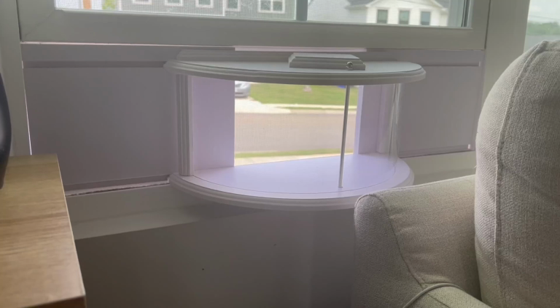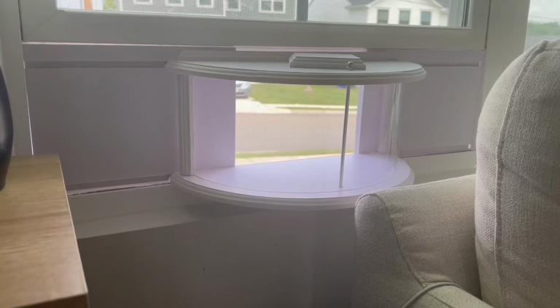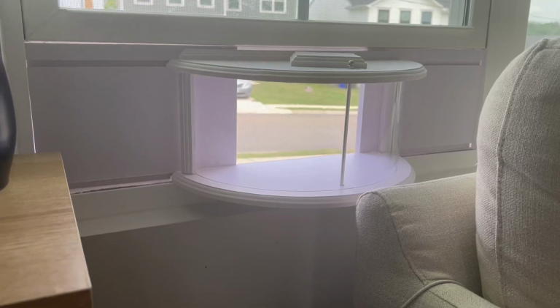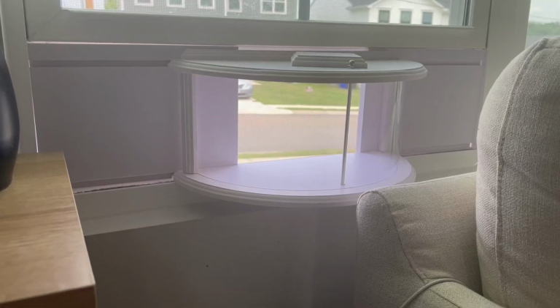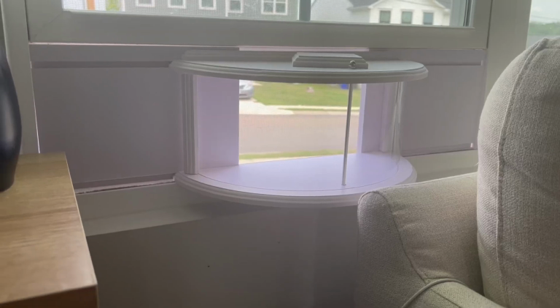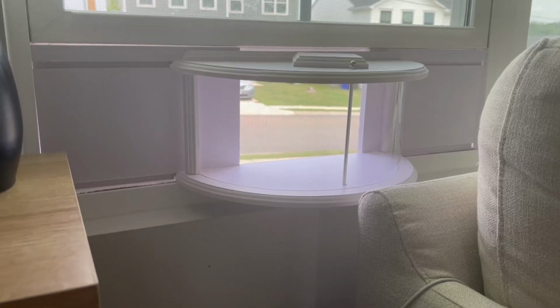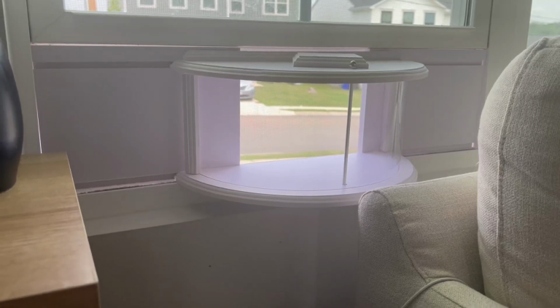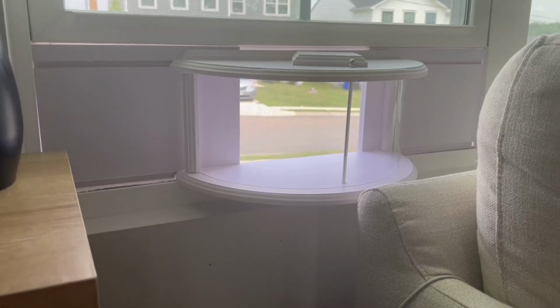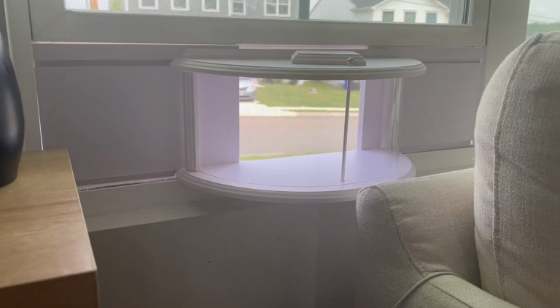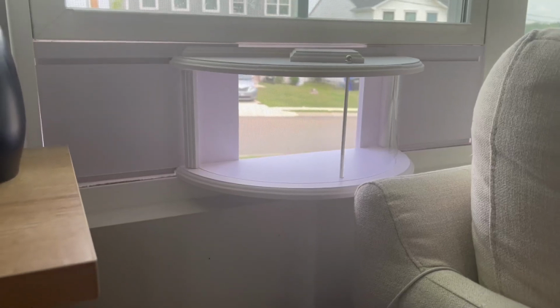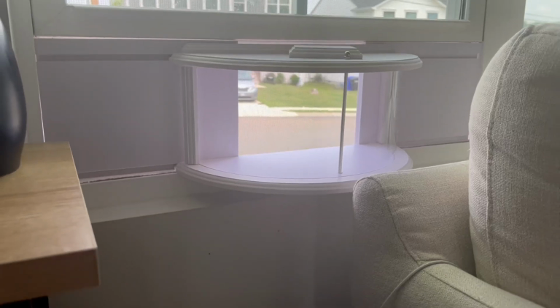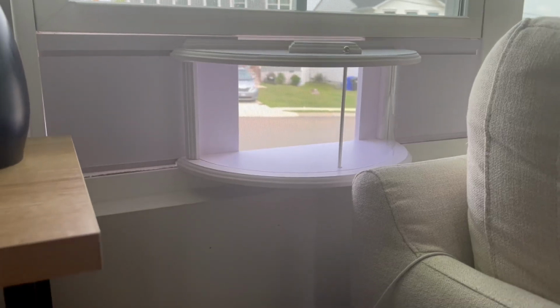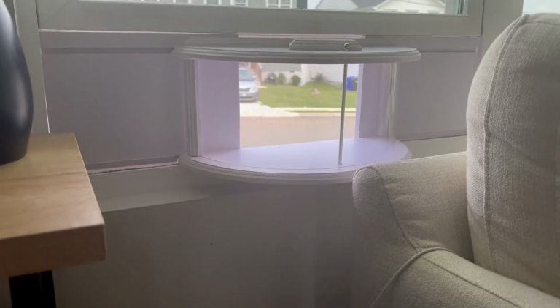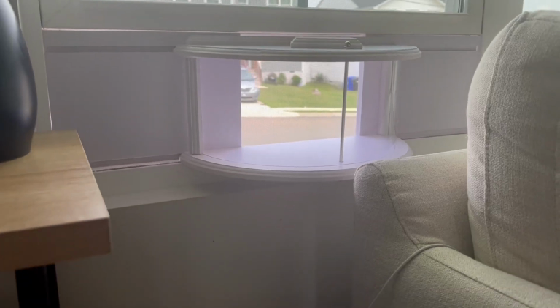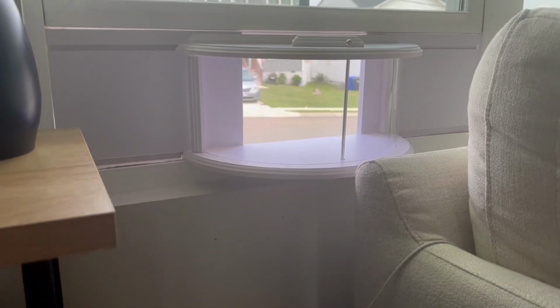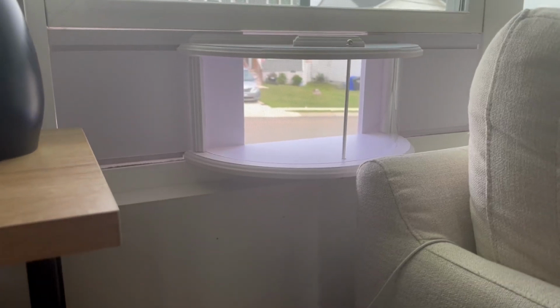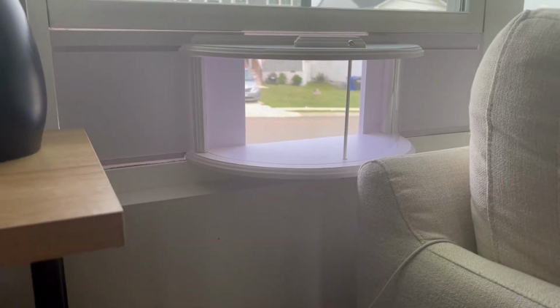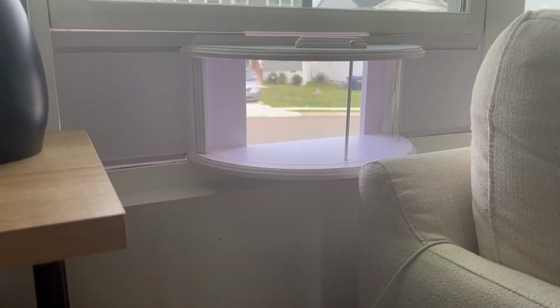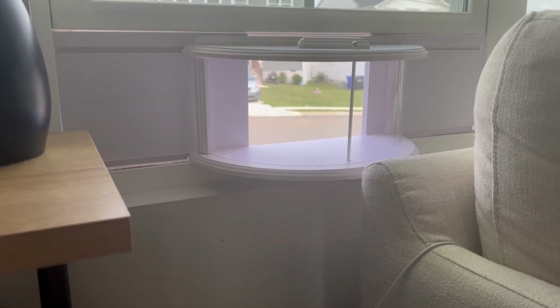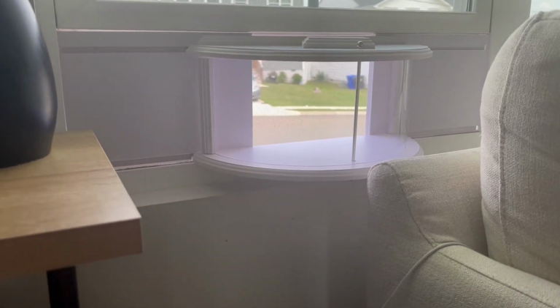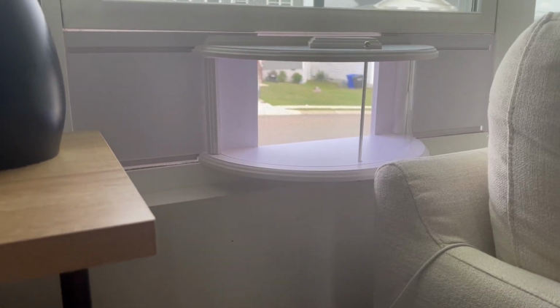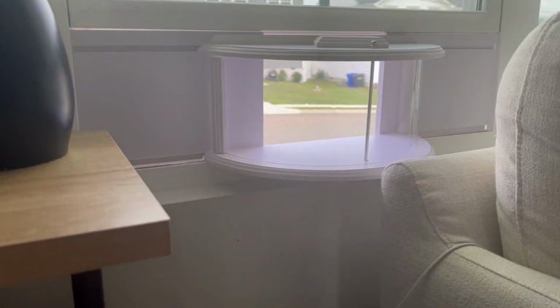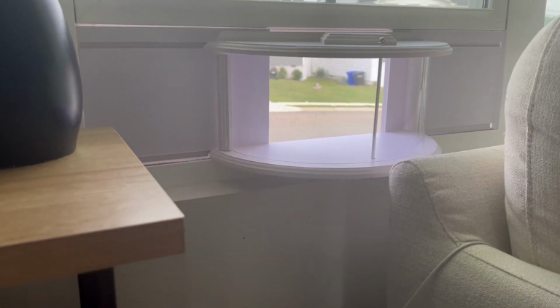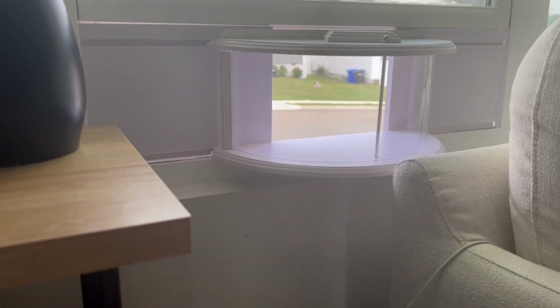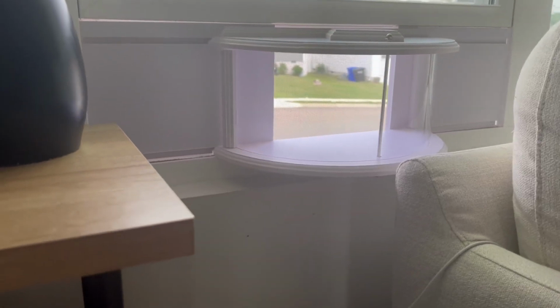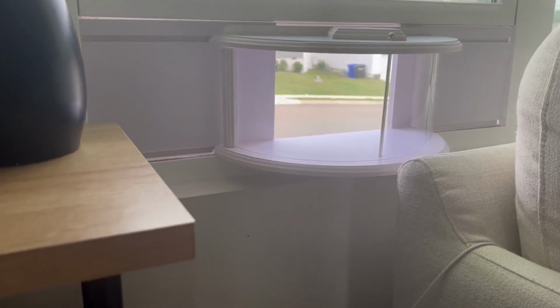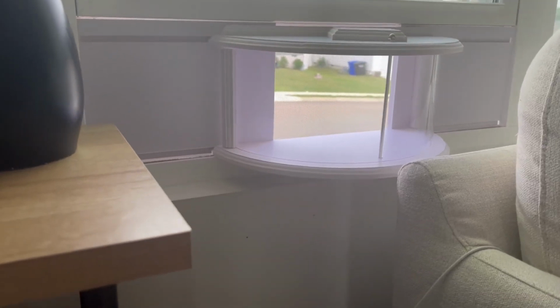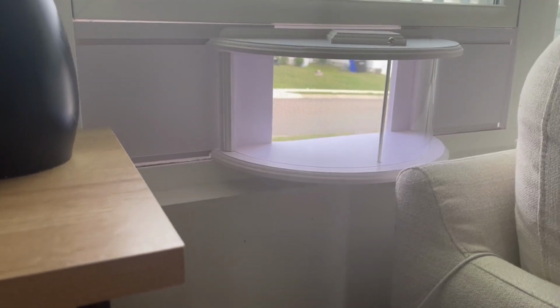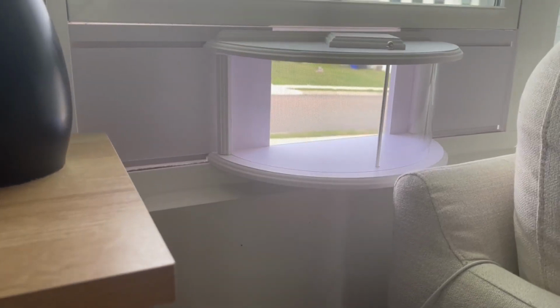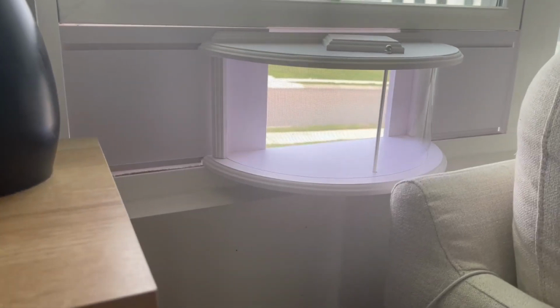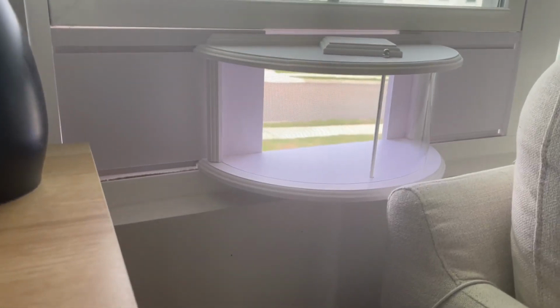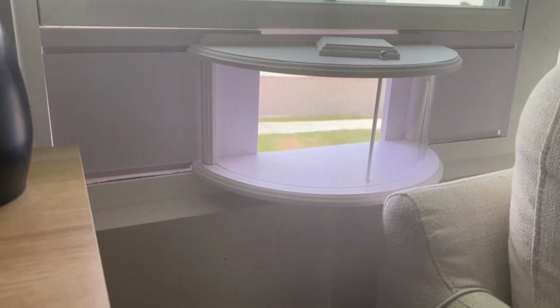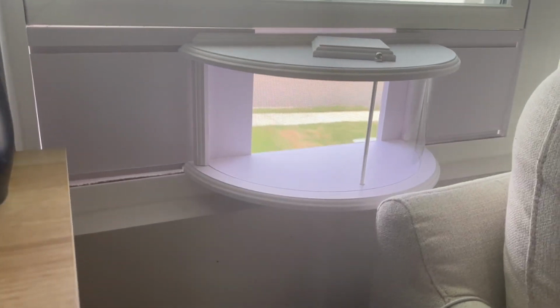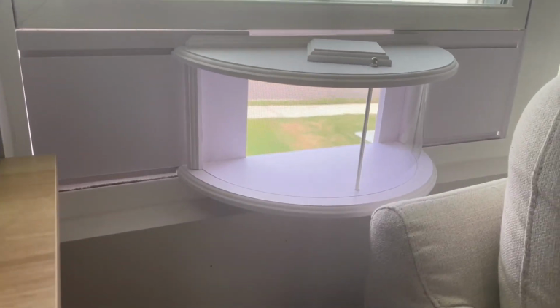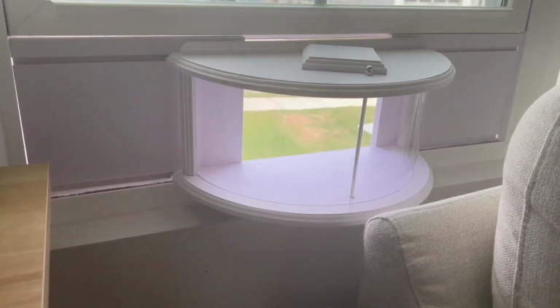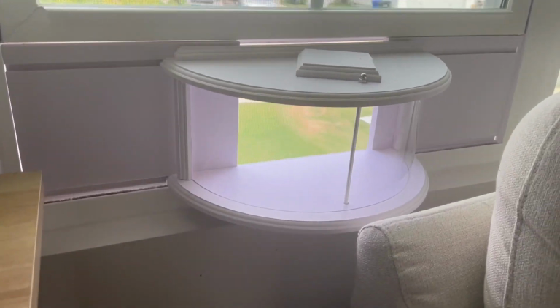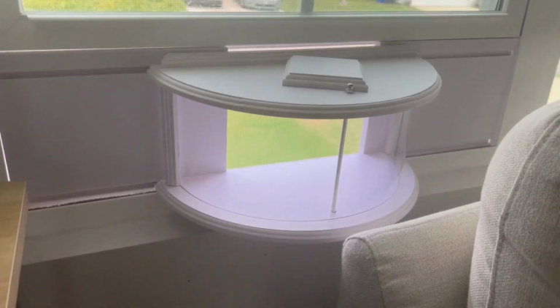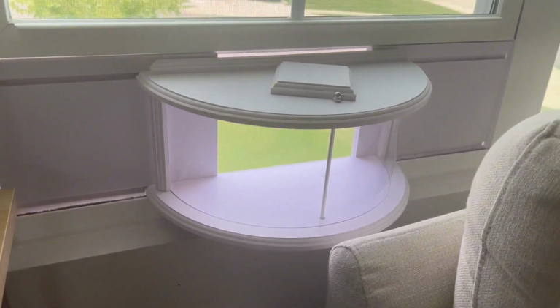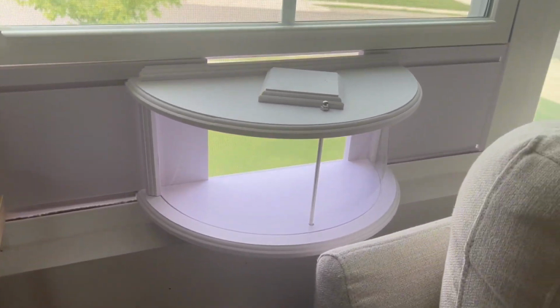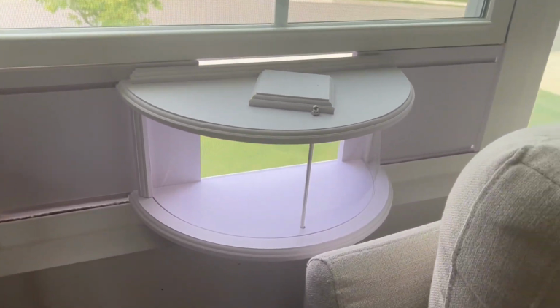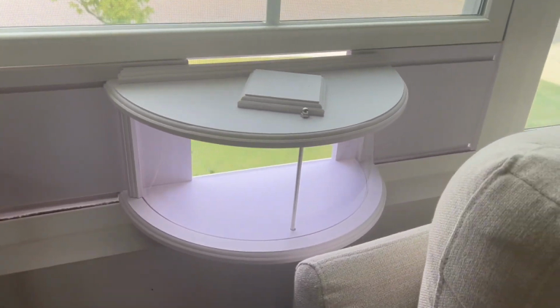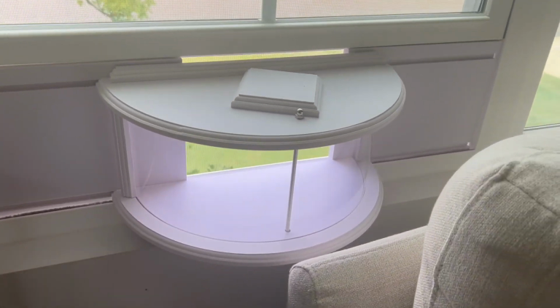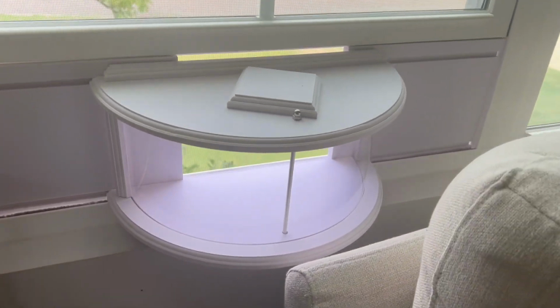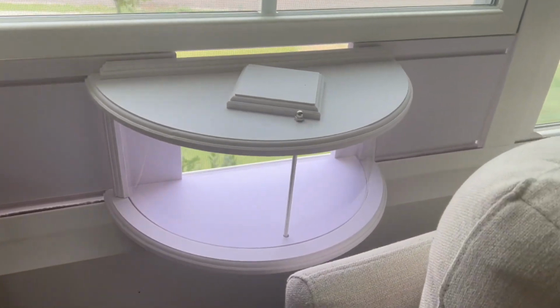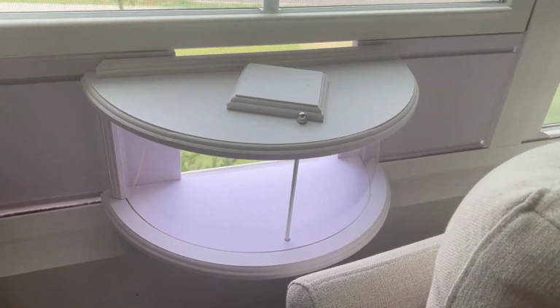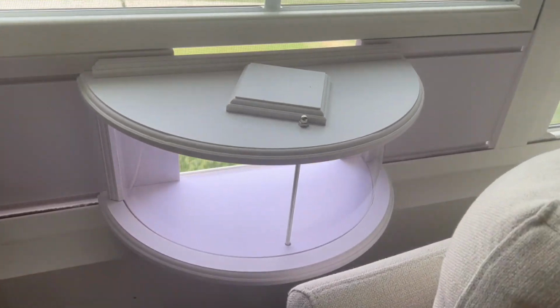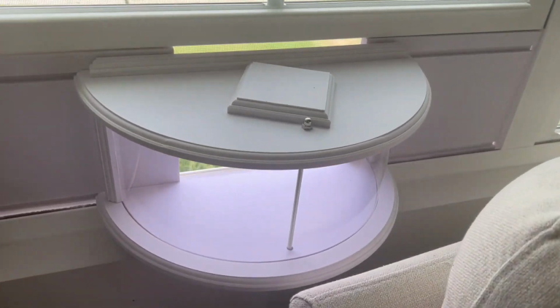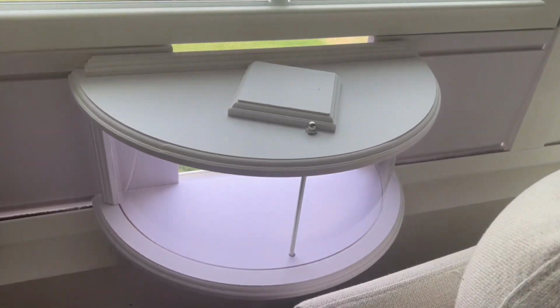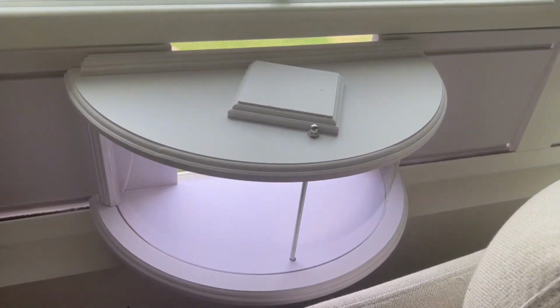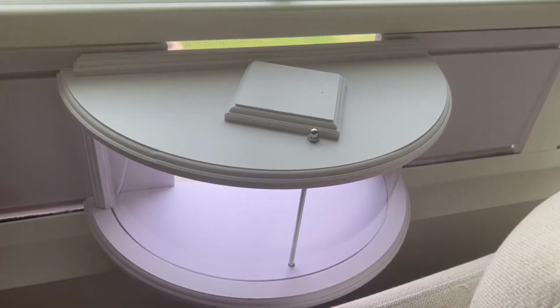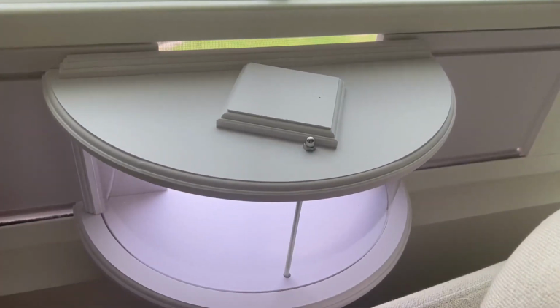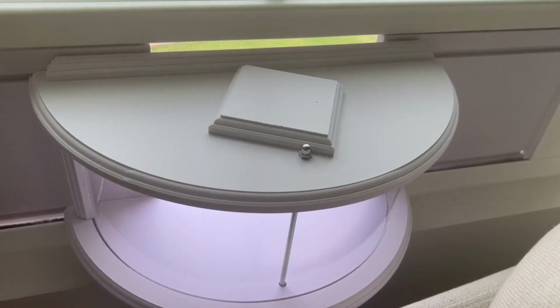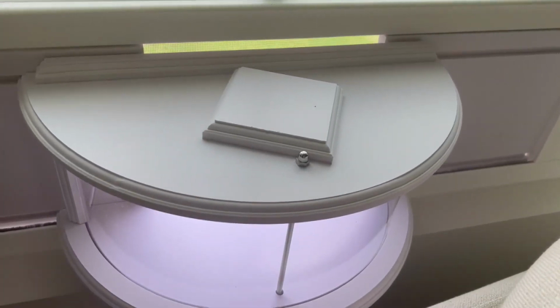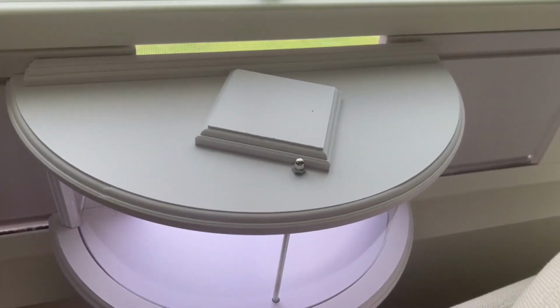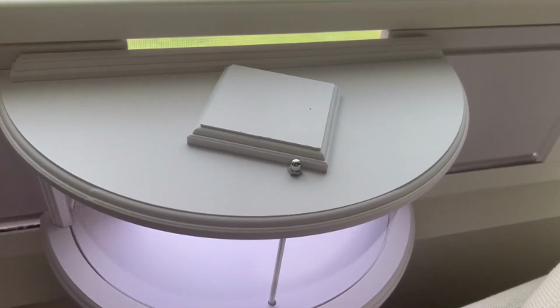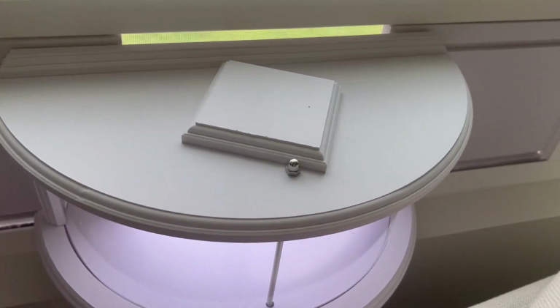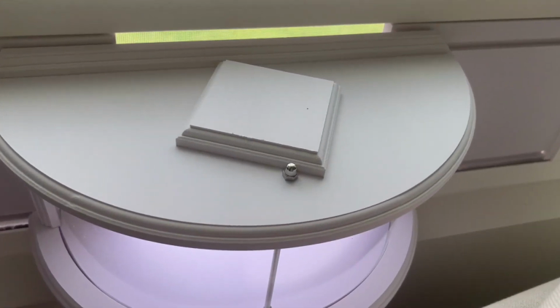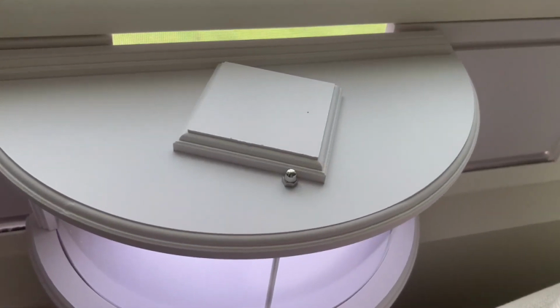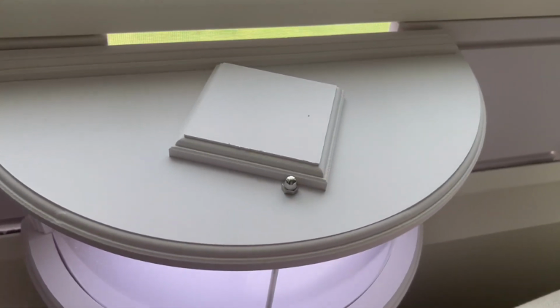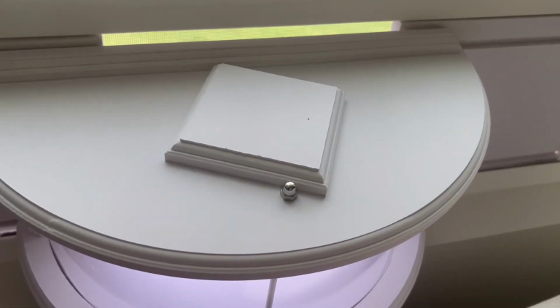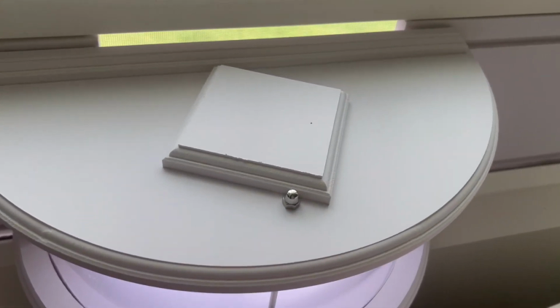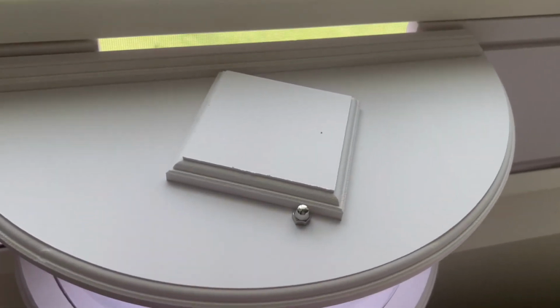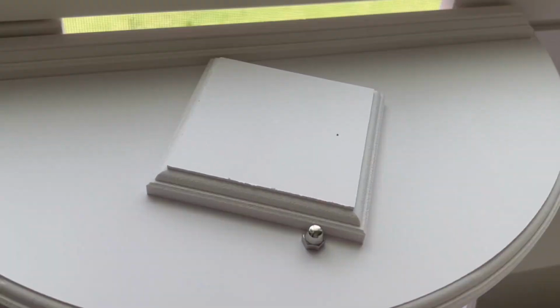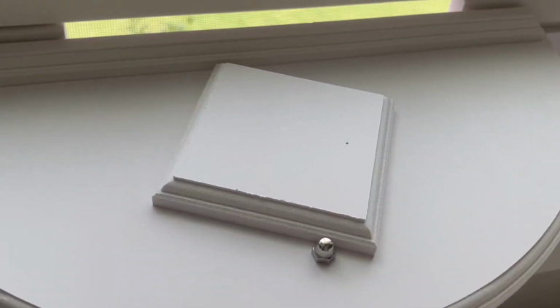Hey guys, it's Allison here to go over this window bird feeder with you. I'm super grateful for the brand who sent it so I could let you guys know what I think.